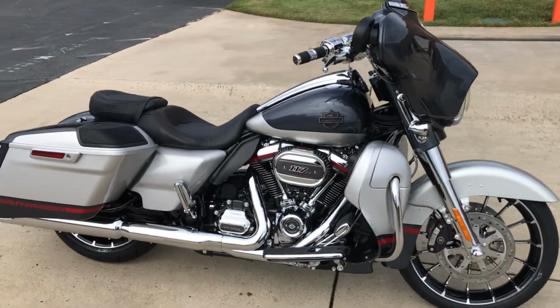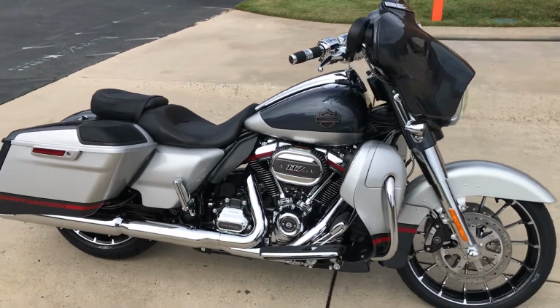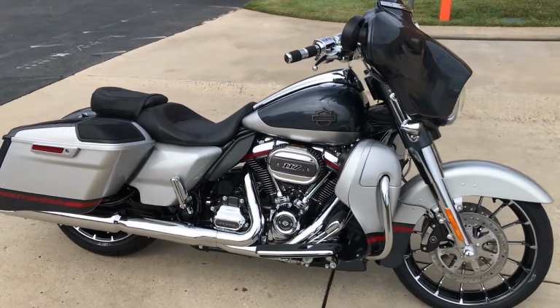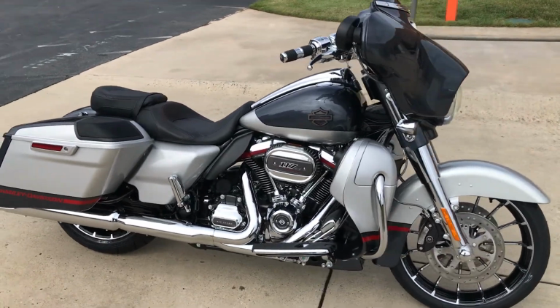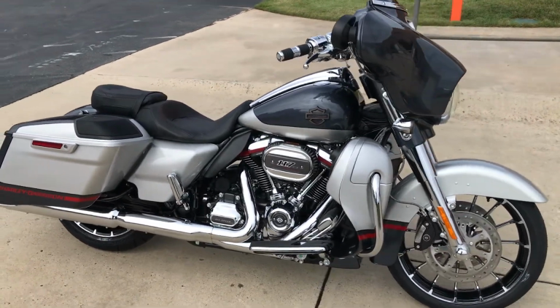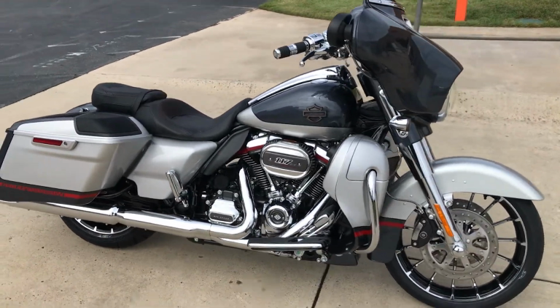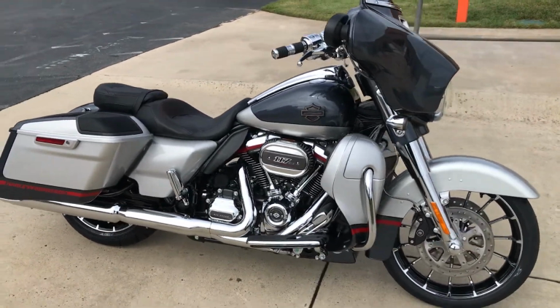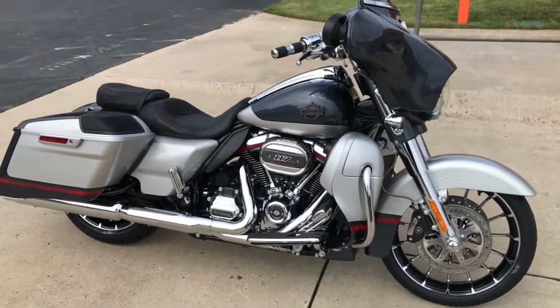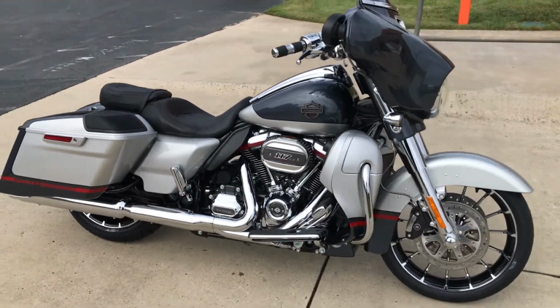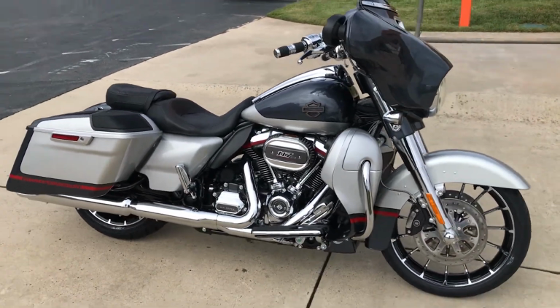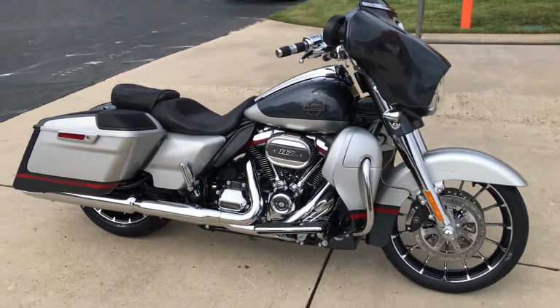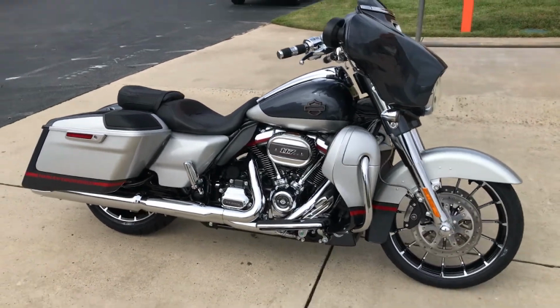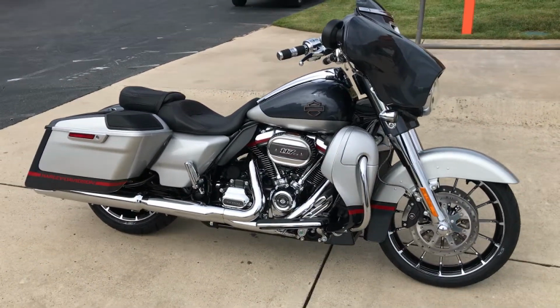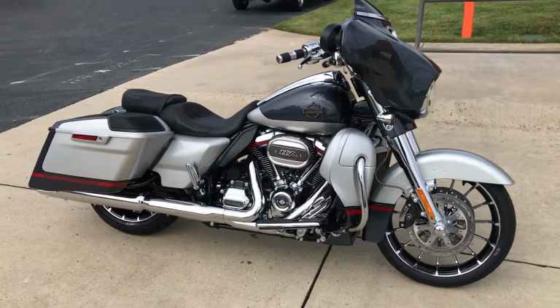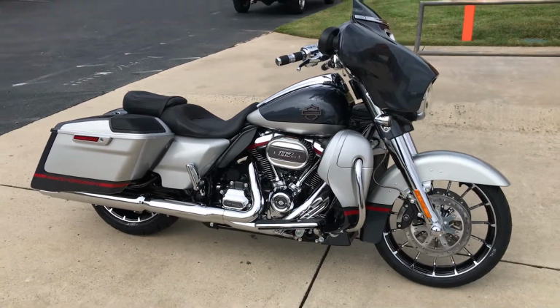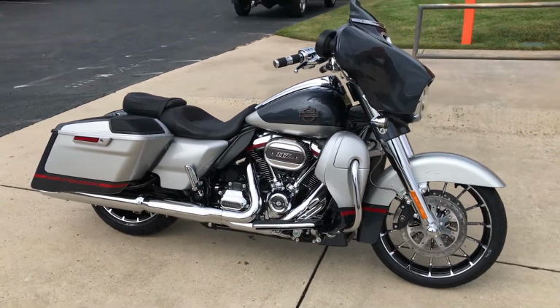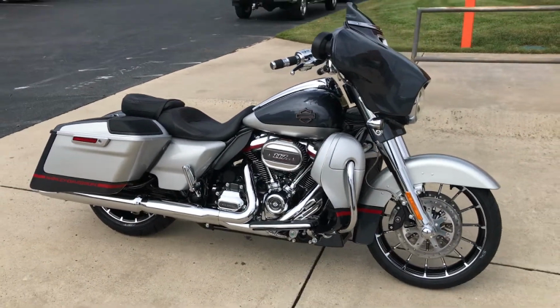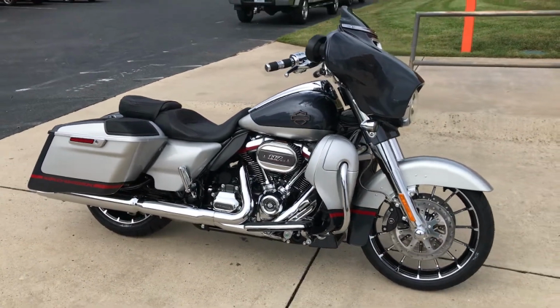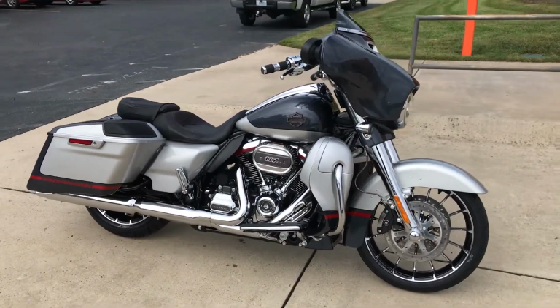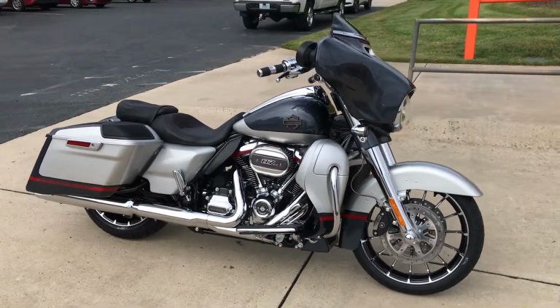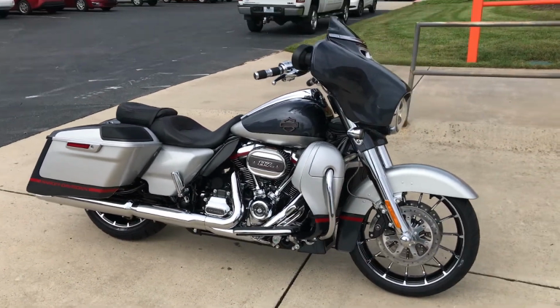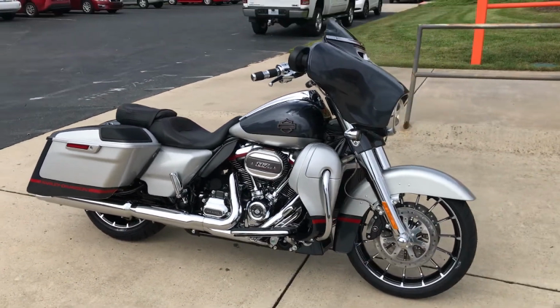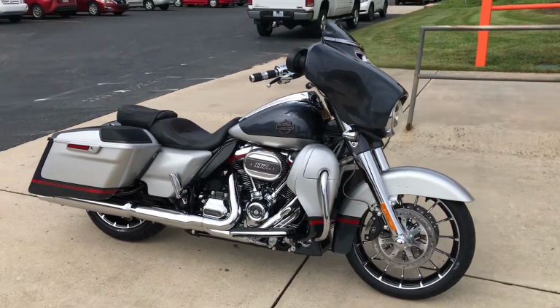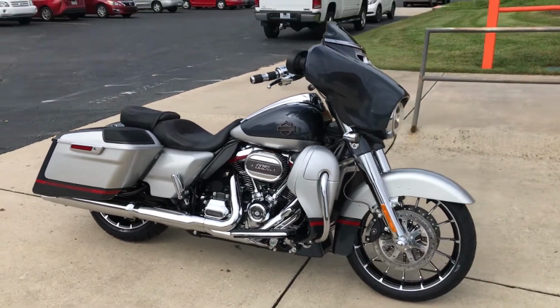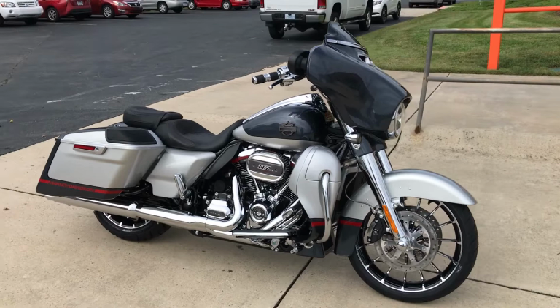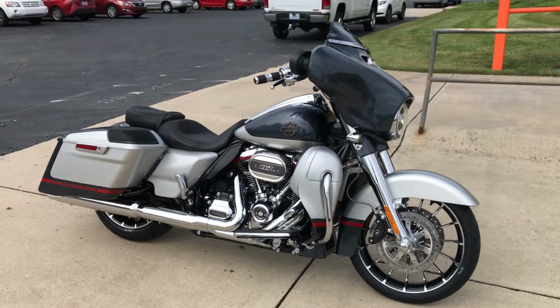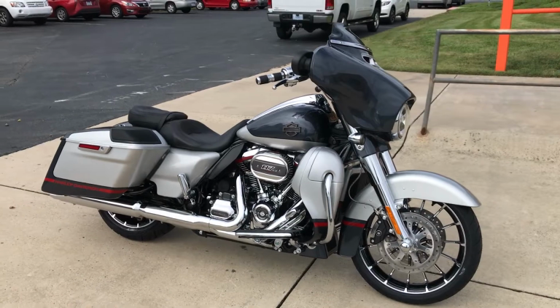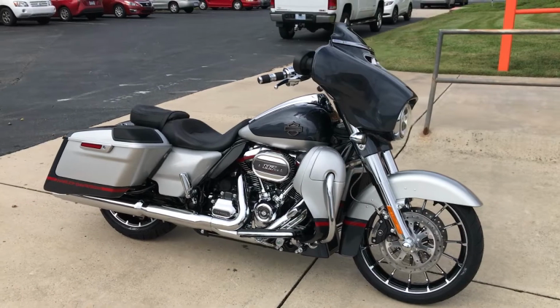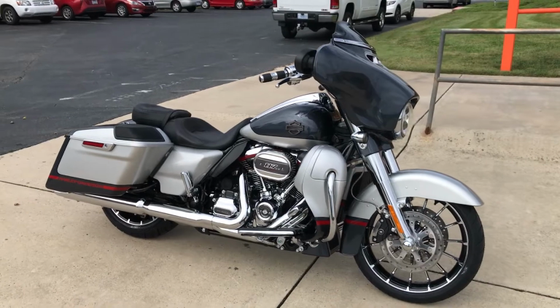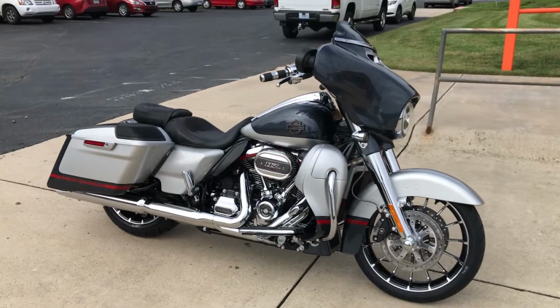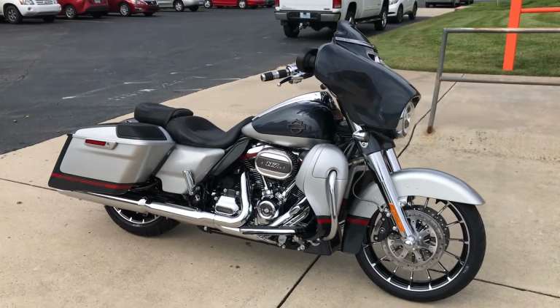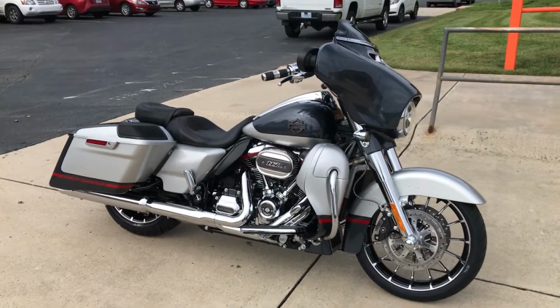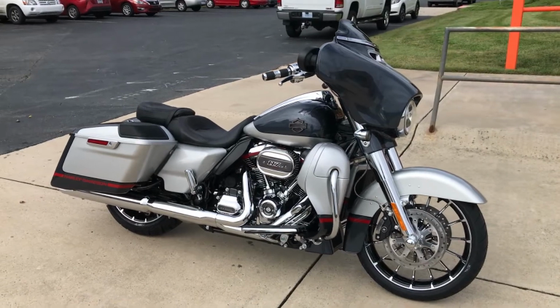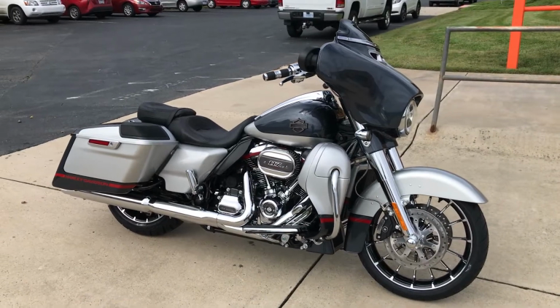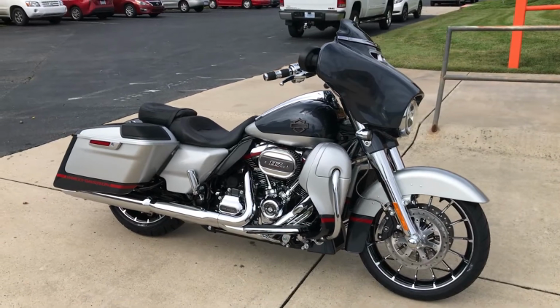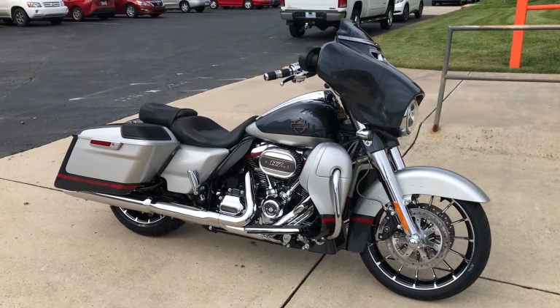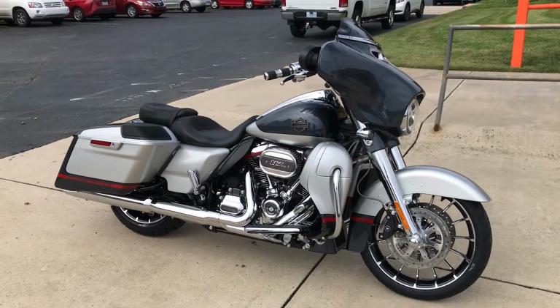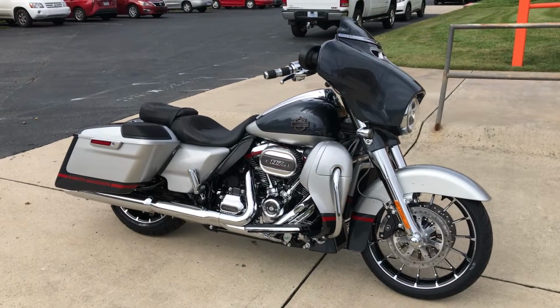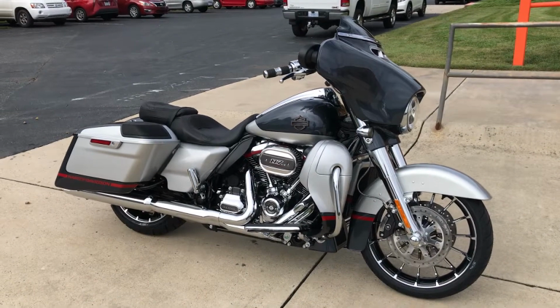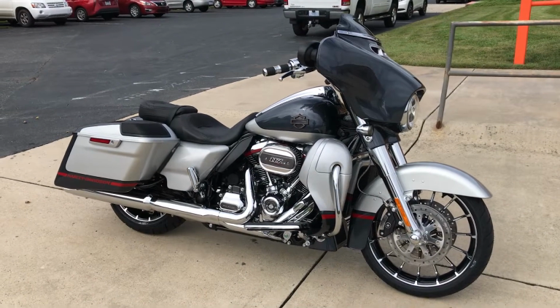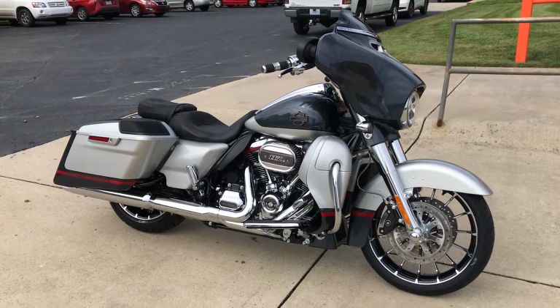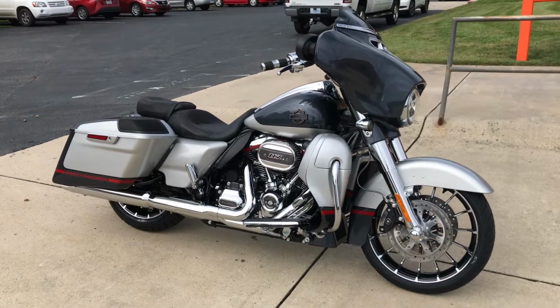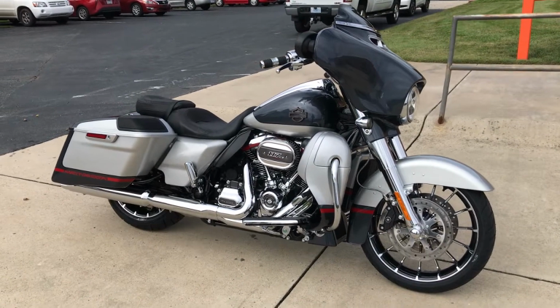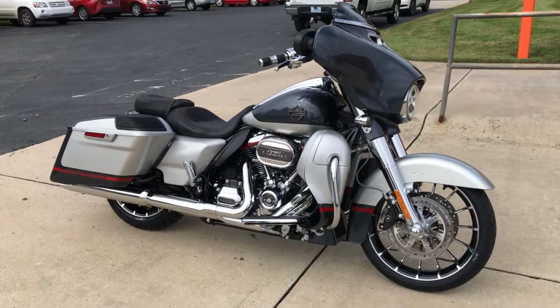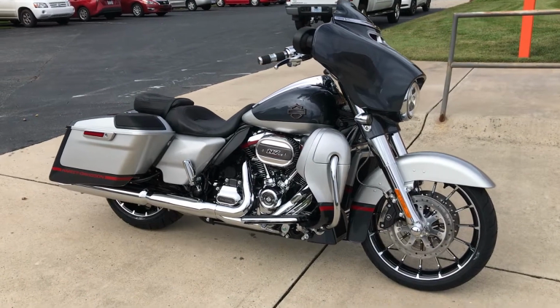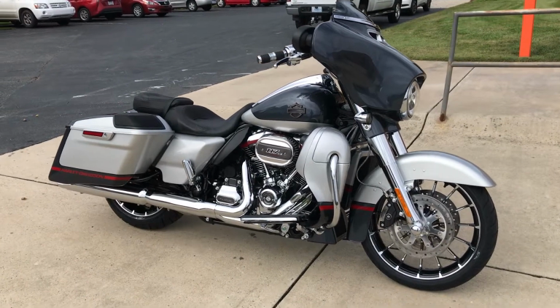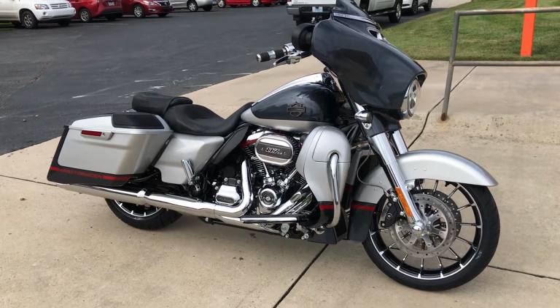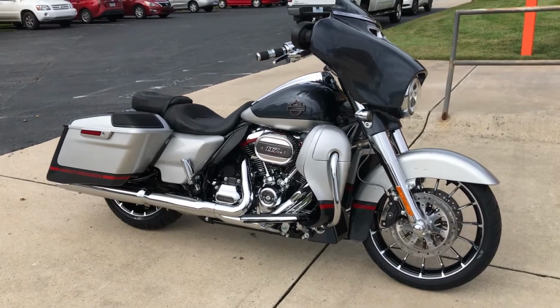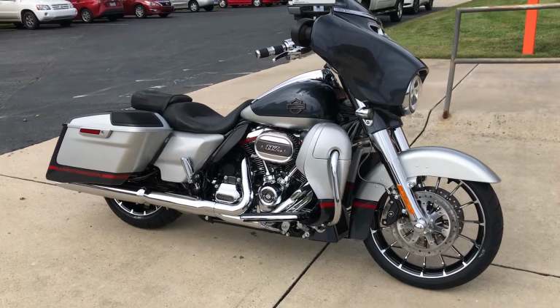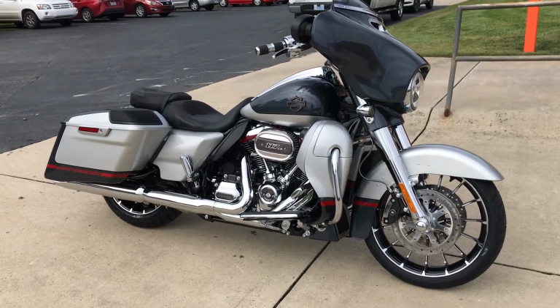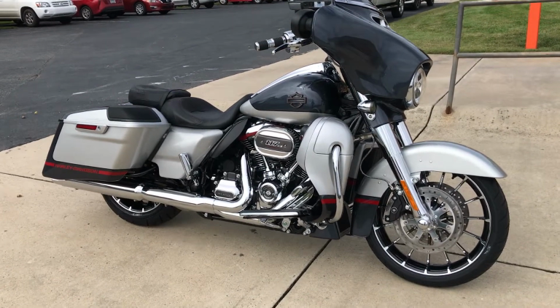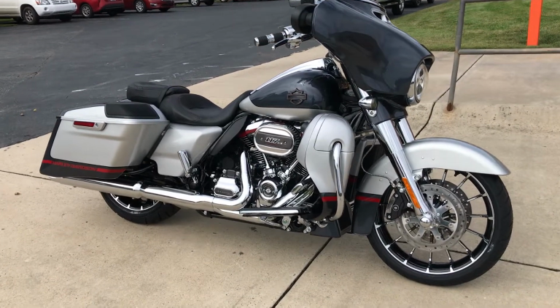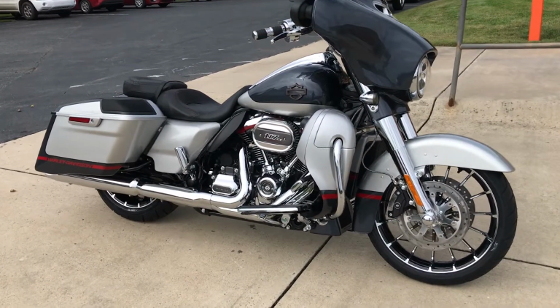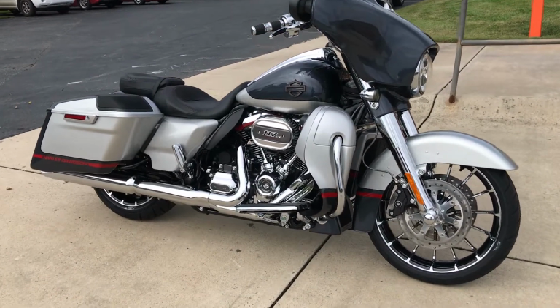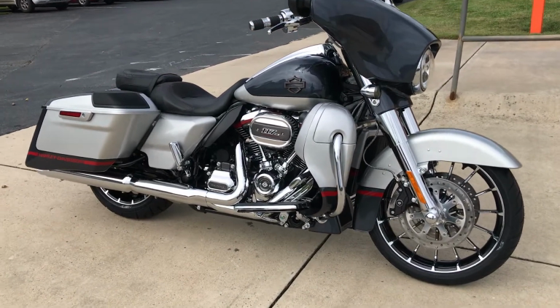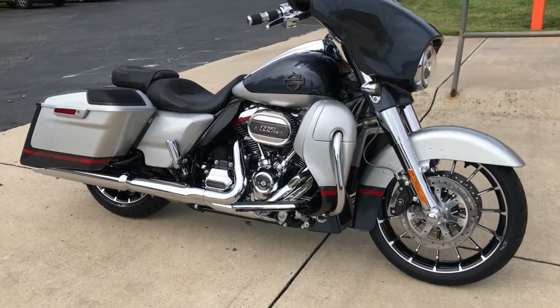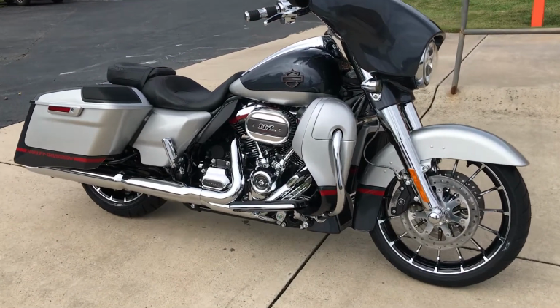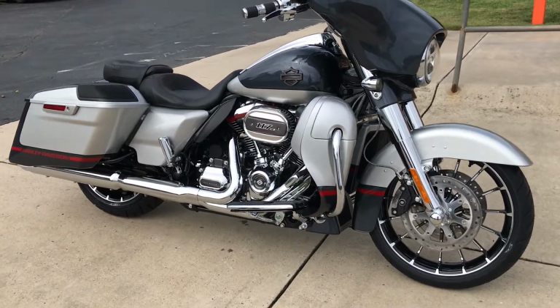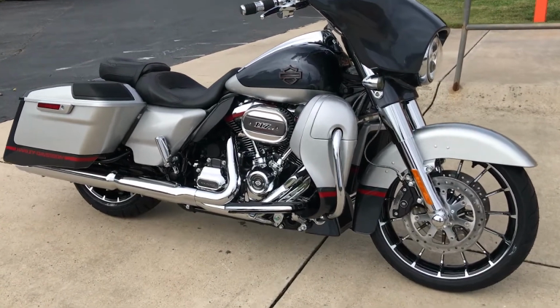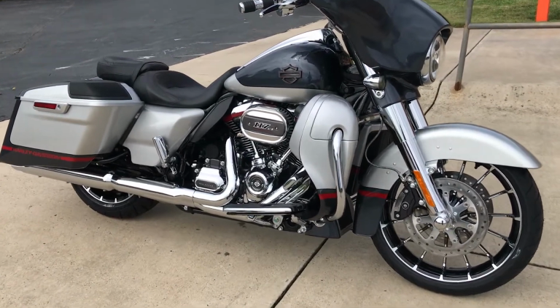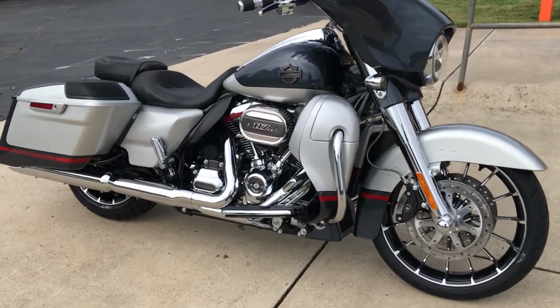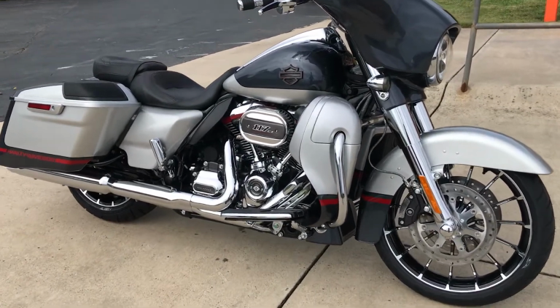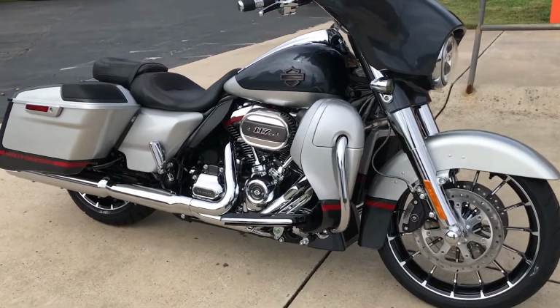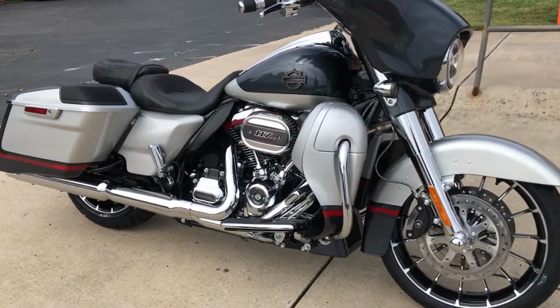You name it, this is top of the line. Come on down and take it for a demo ride right here at Cox's Harley-Davidson, where every day is demo day.